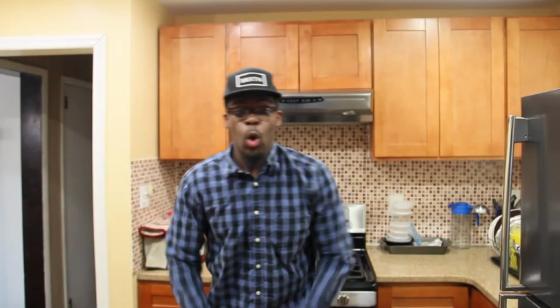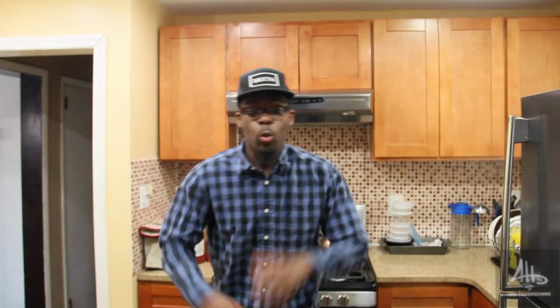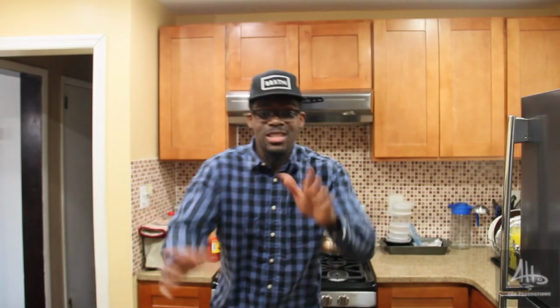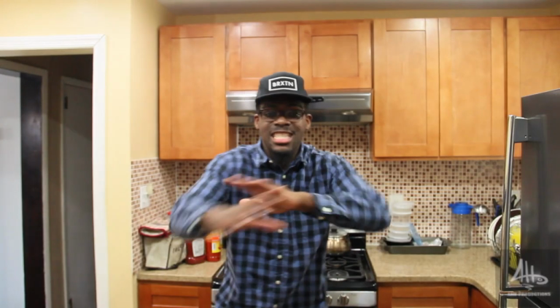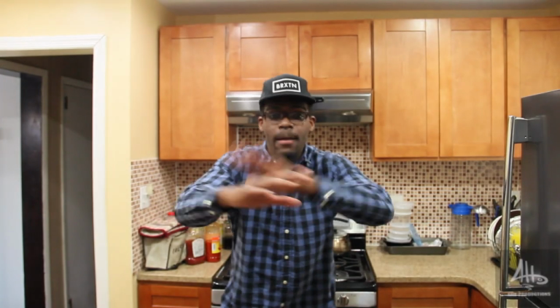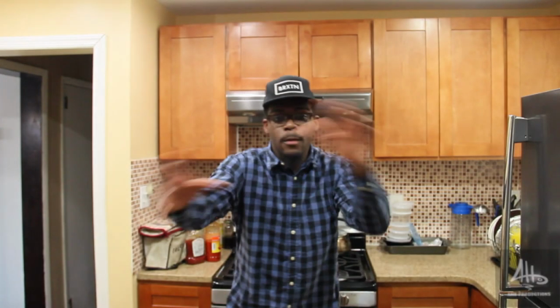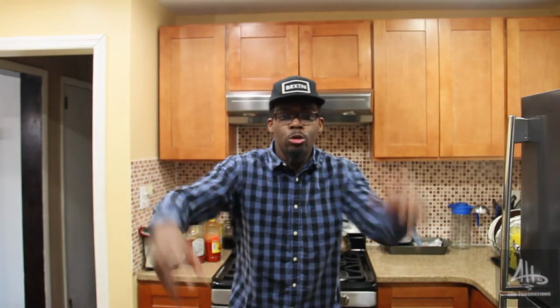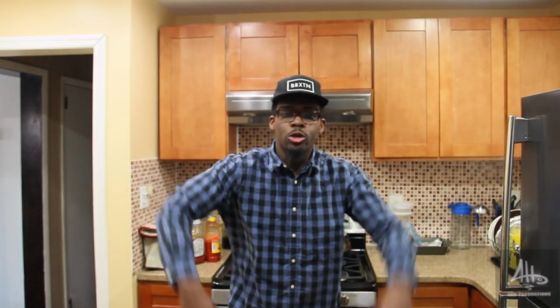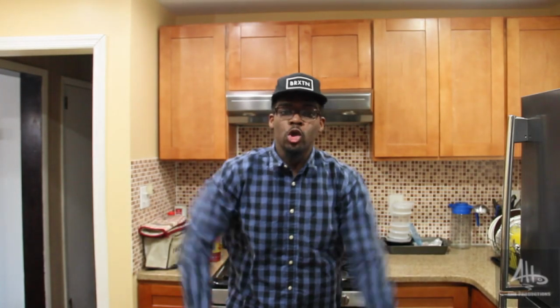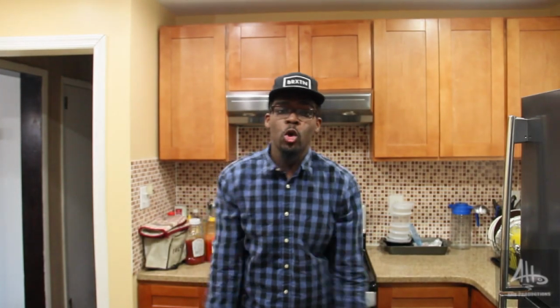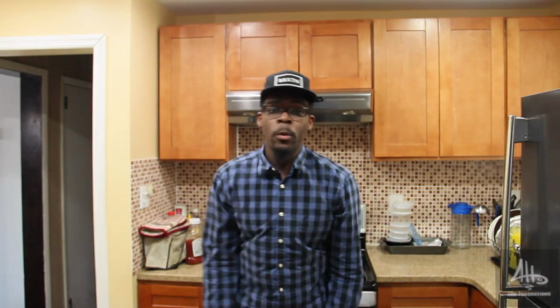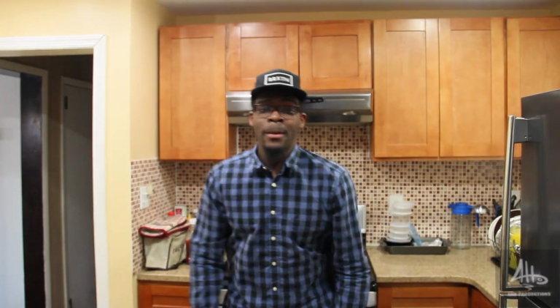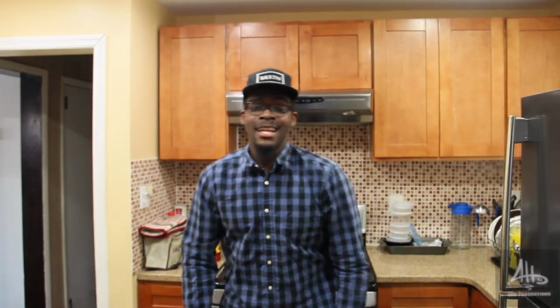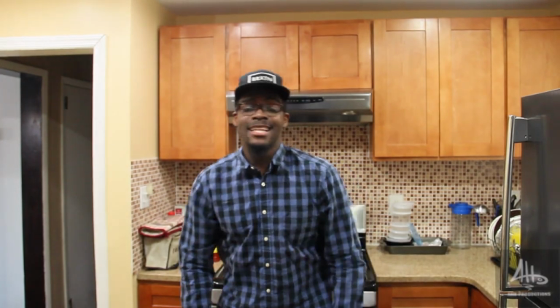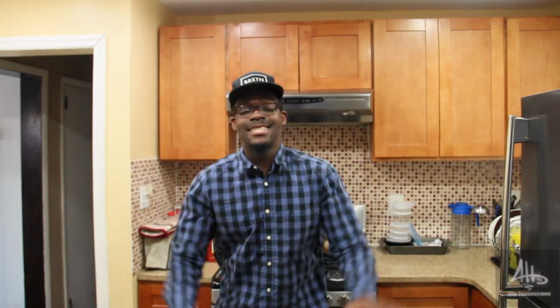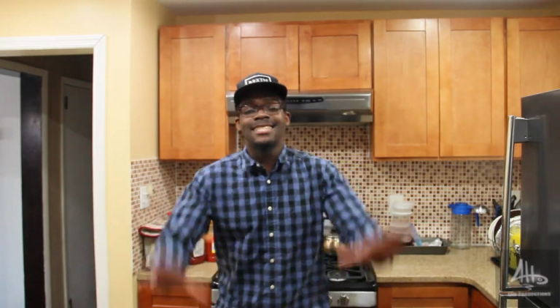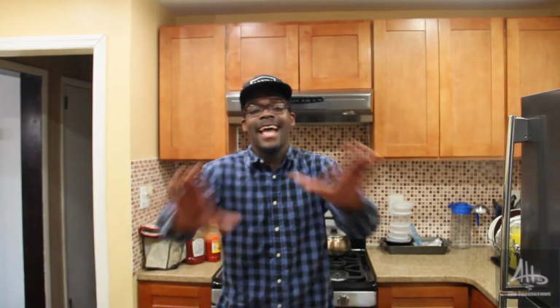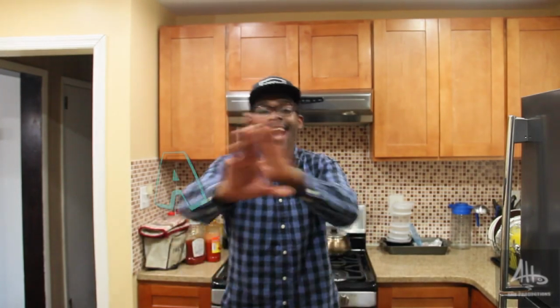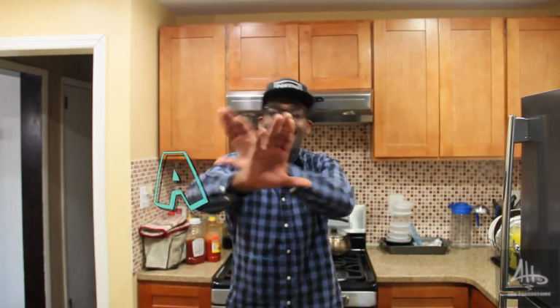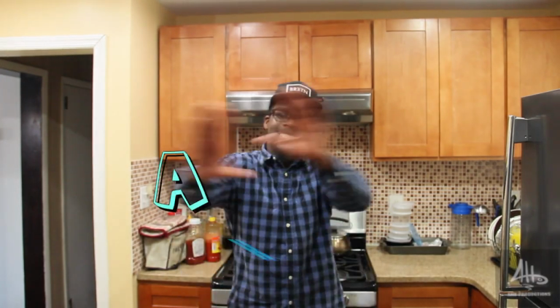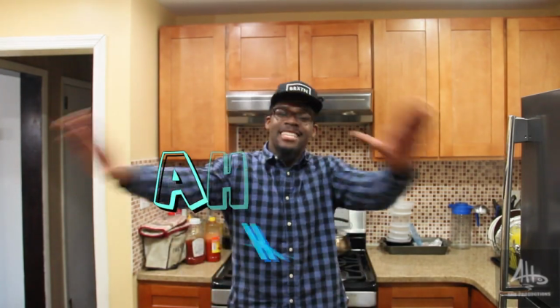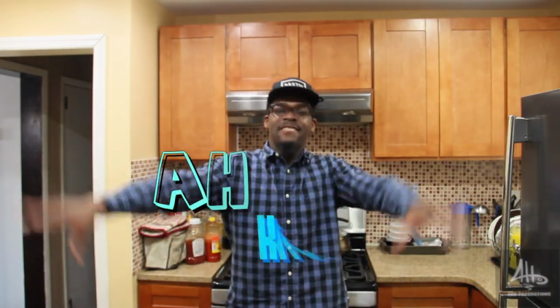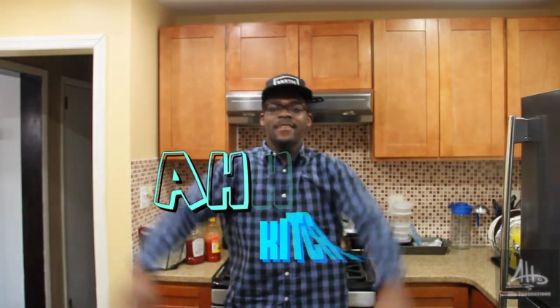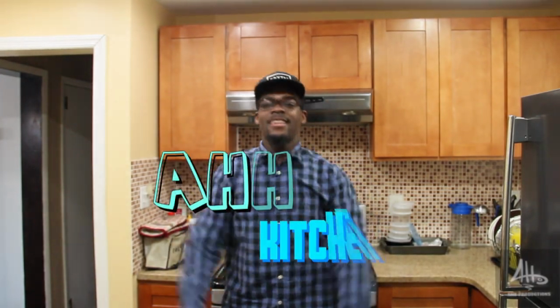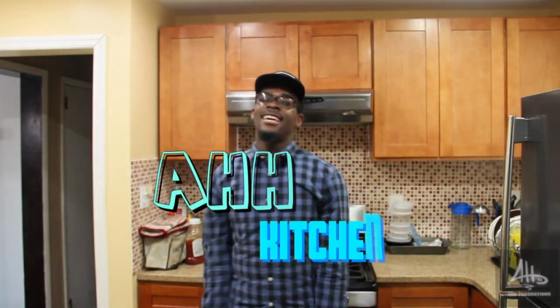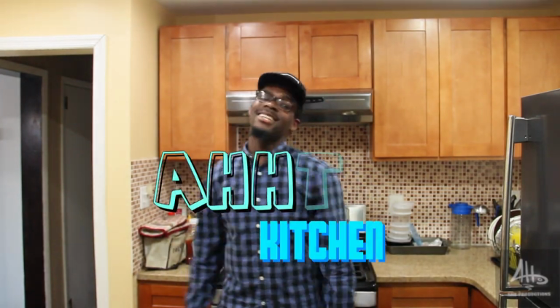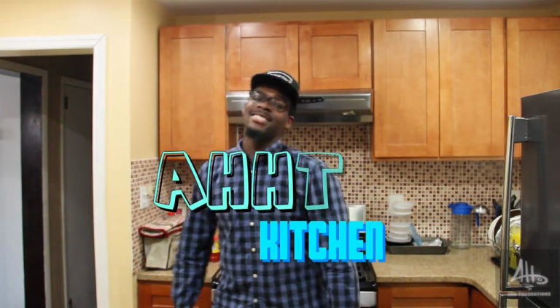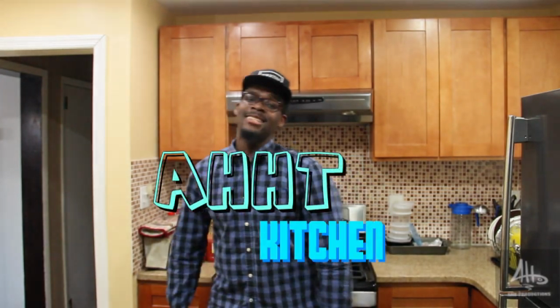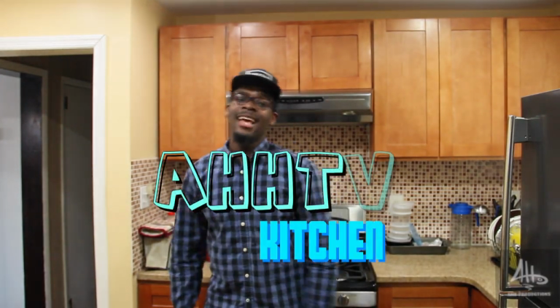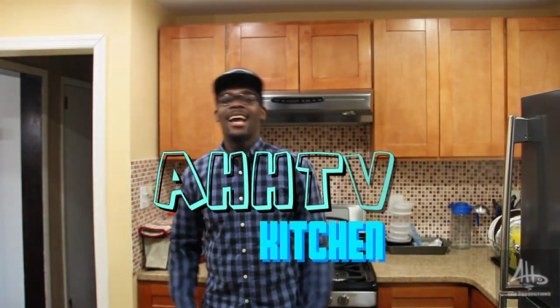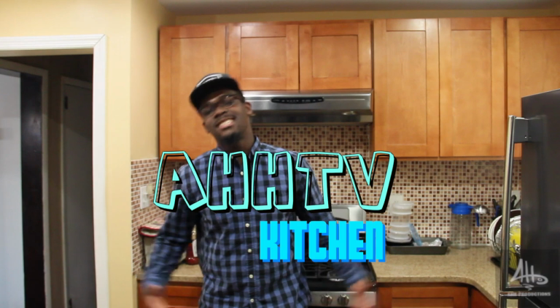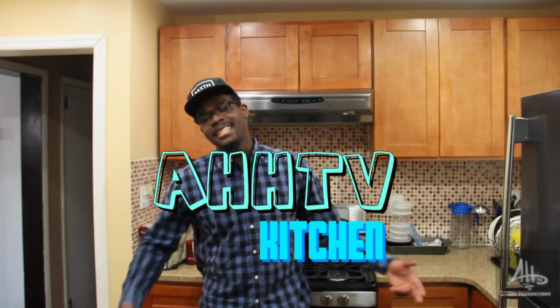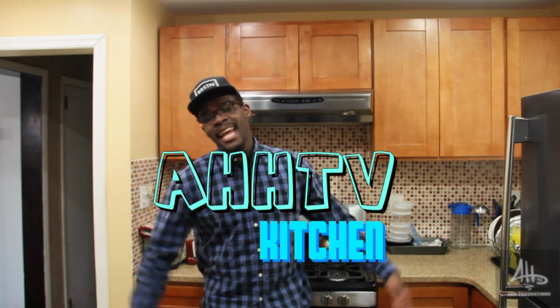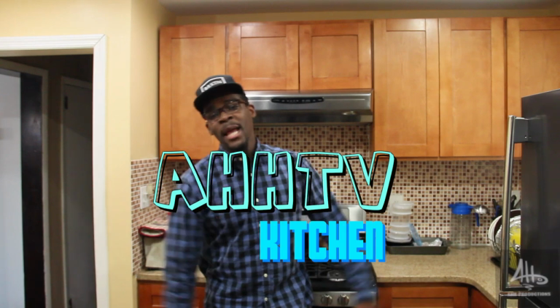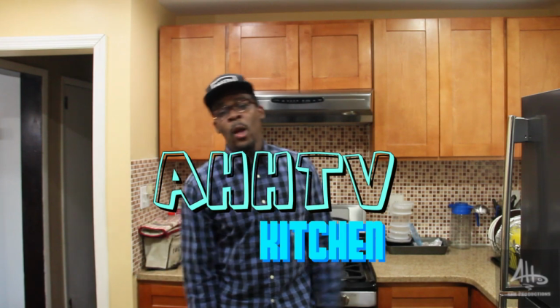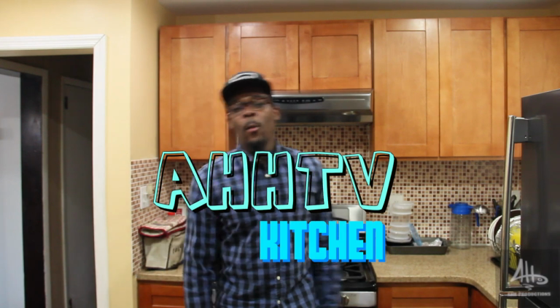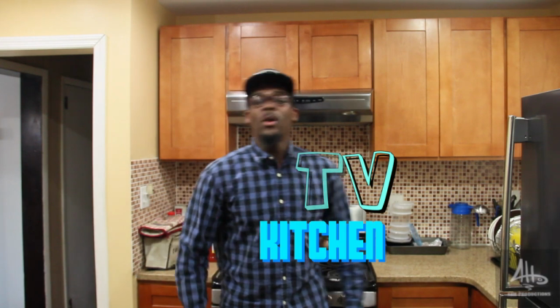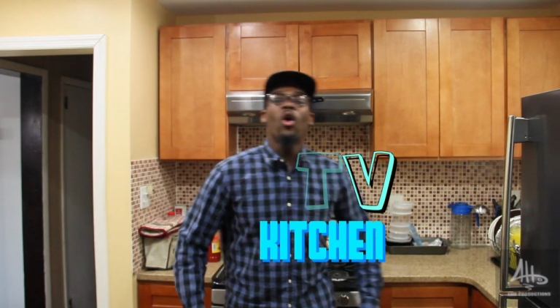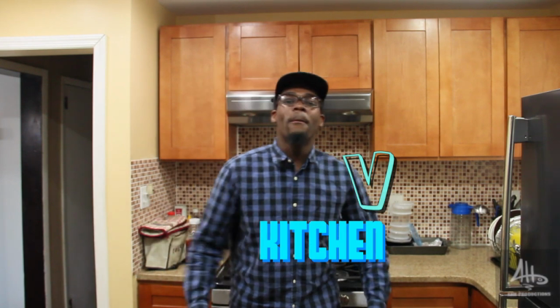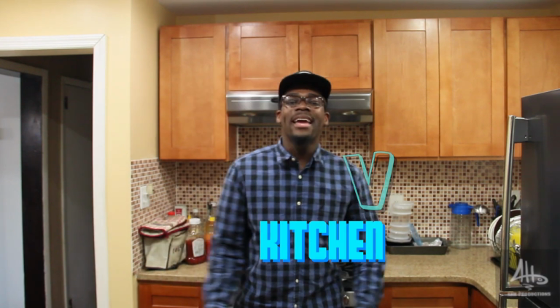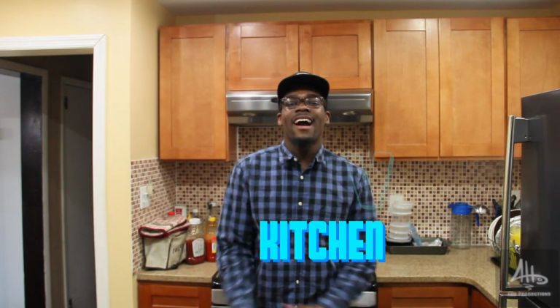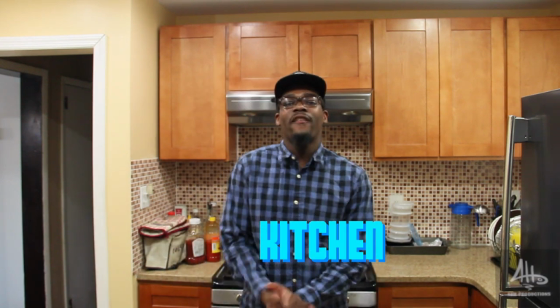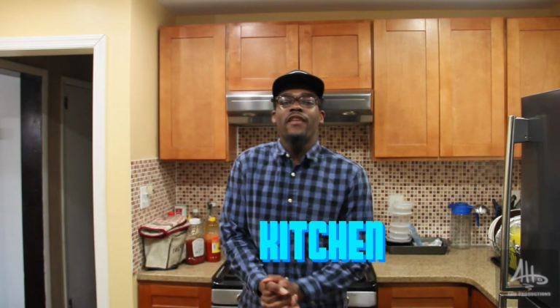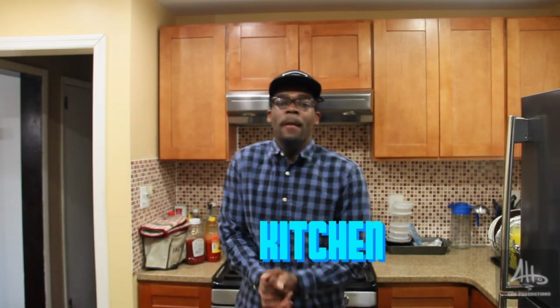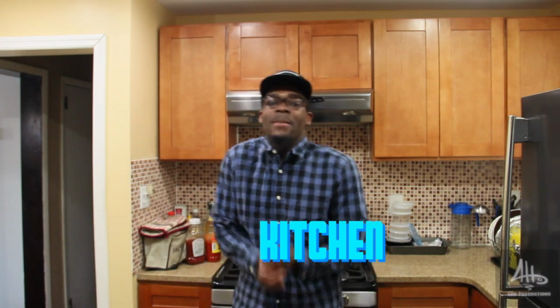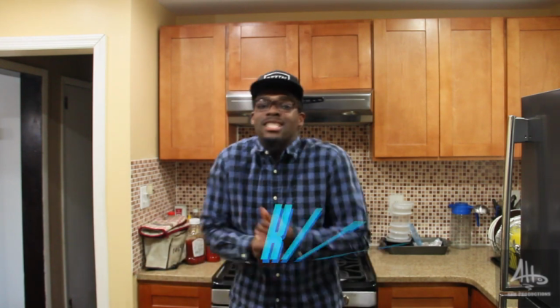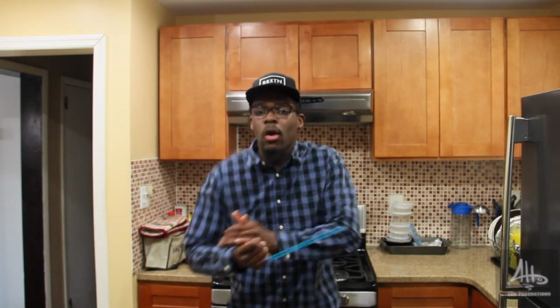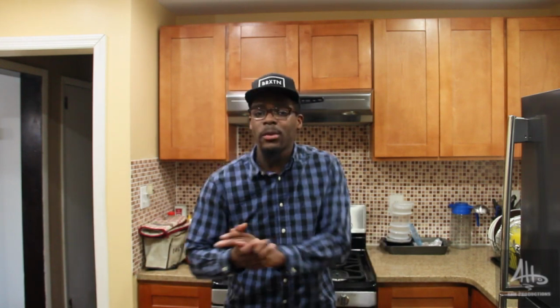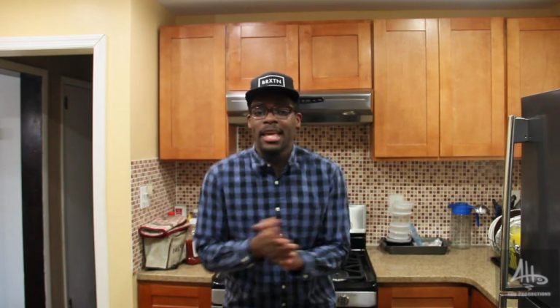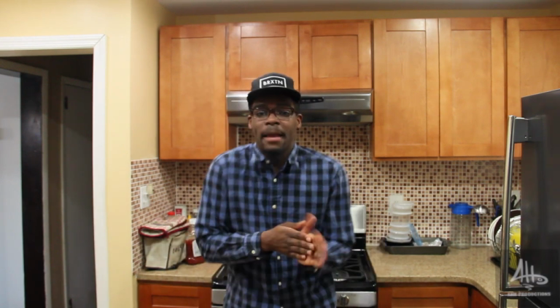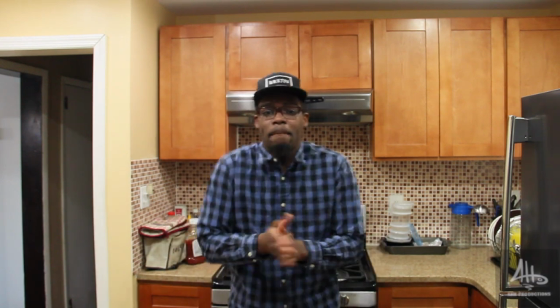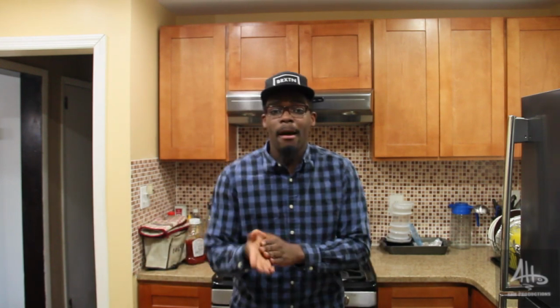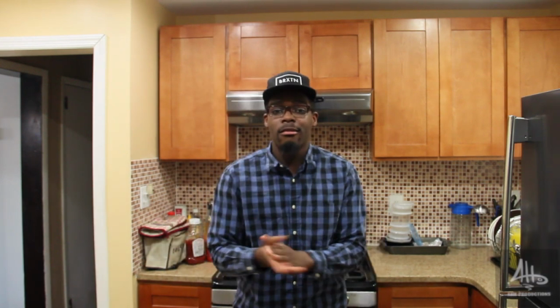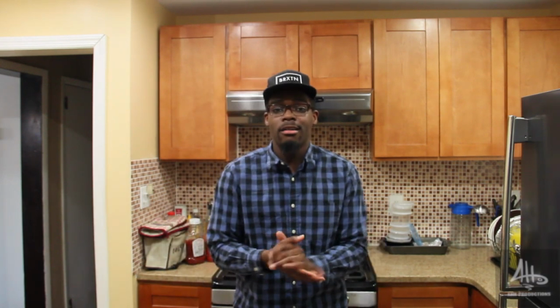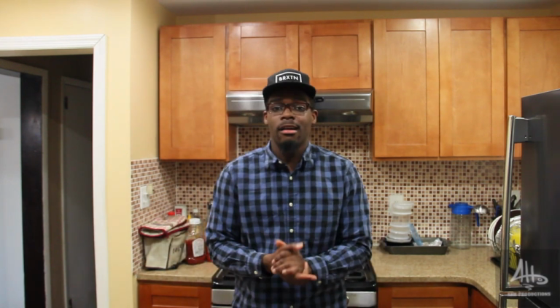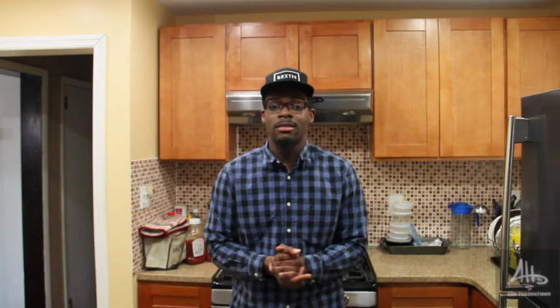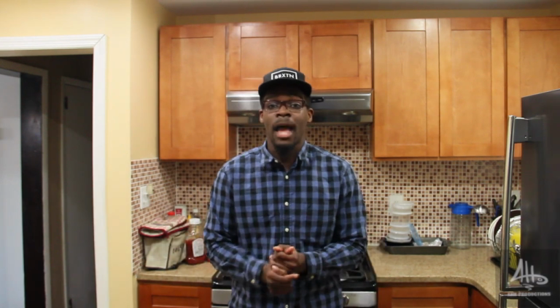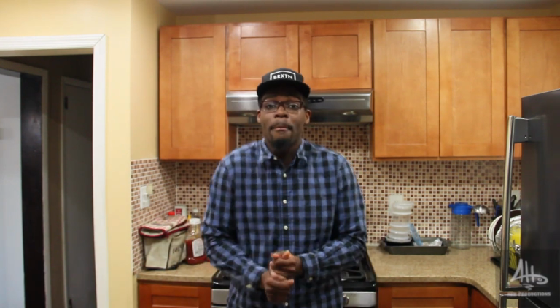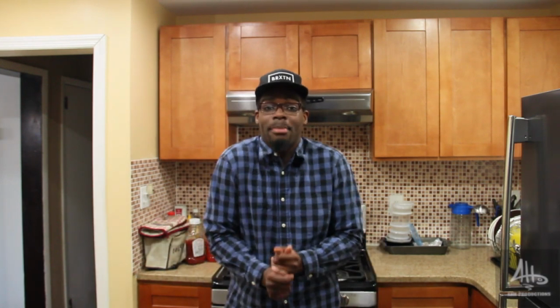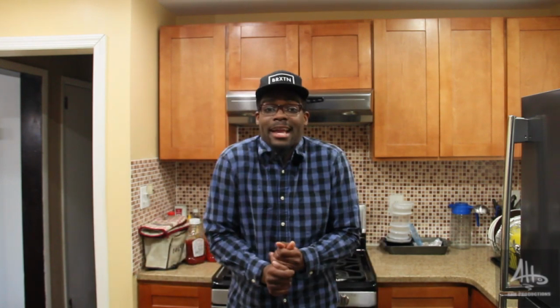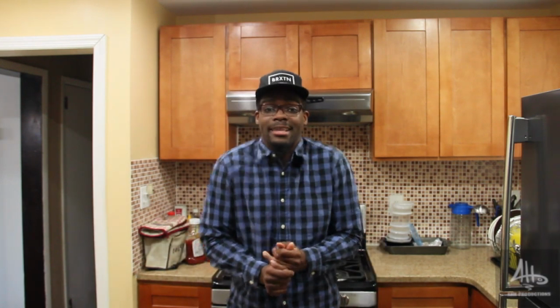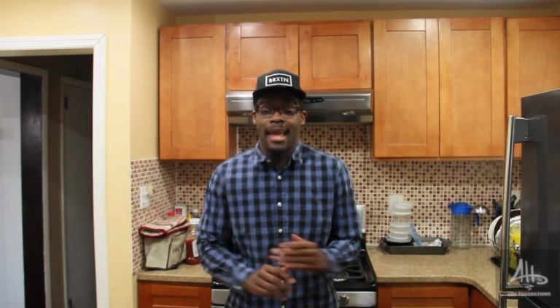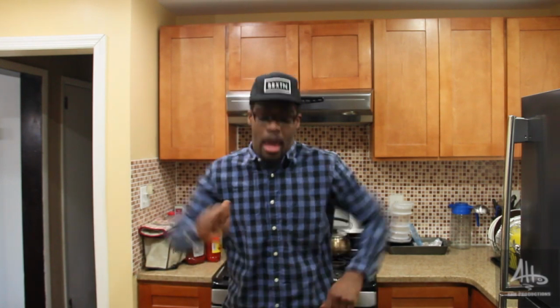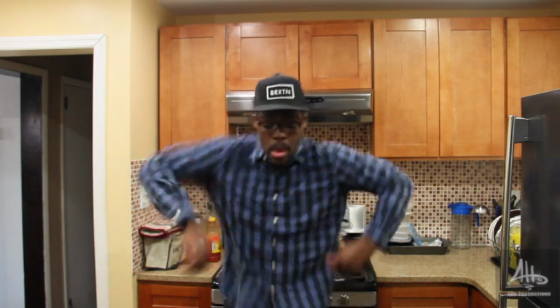What's up YouTube? This is AbTV Kitchen and today we're going to make our famous turkey burgers. Break it down.